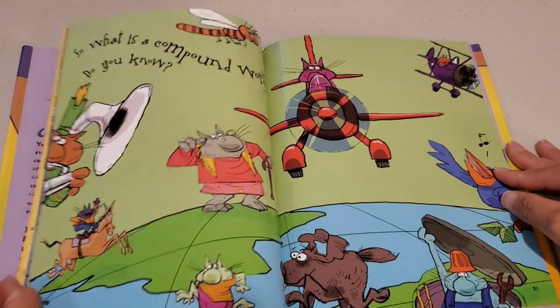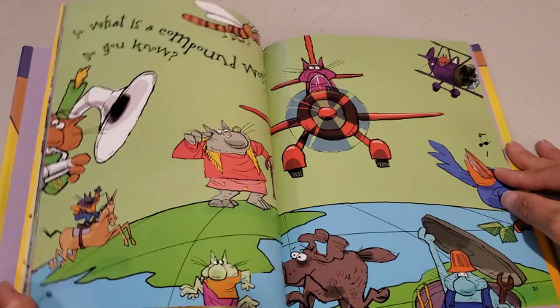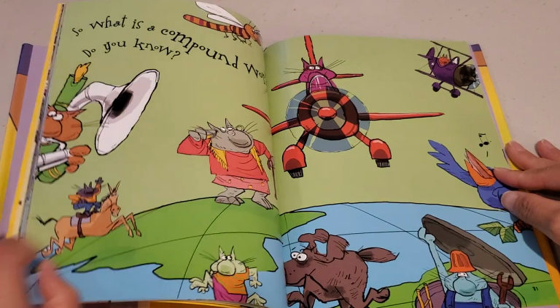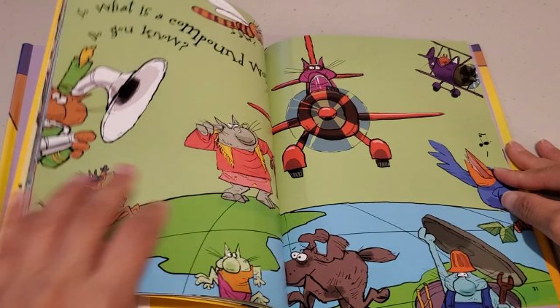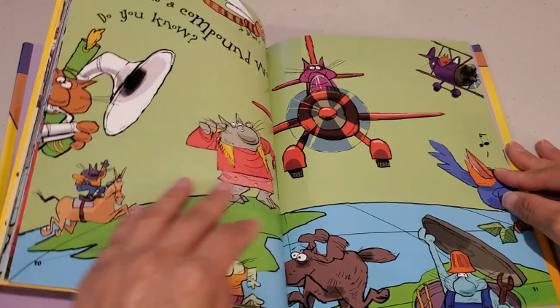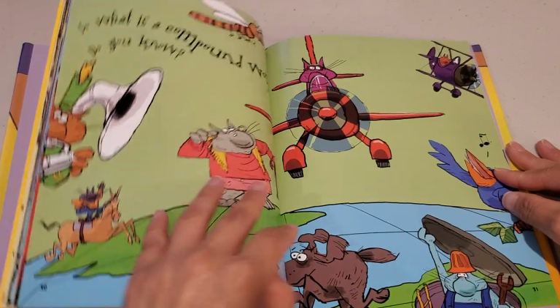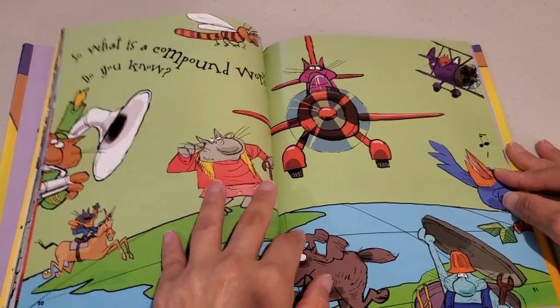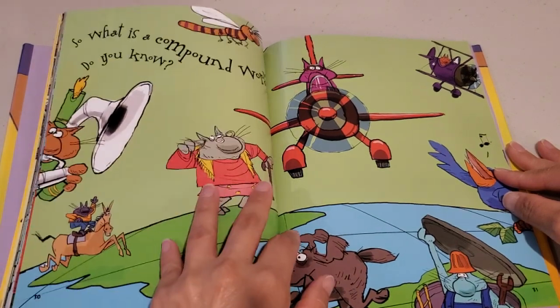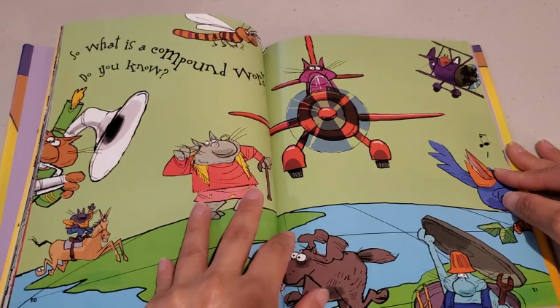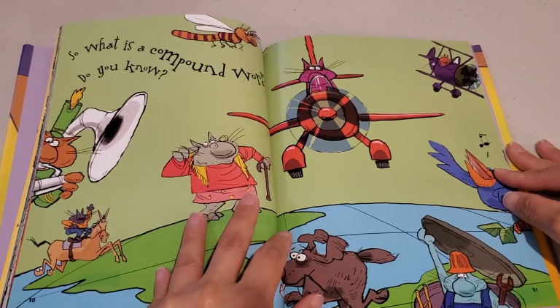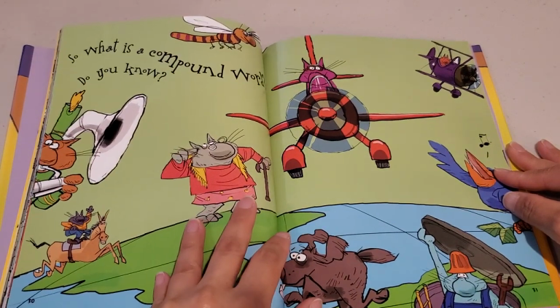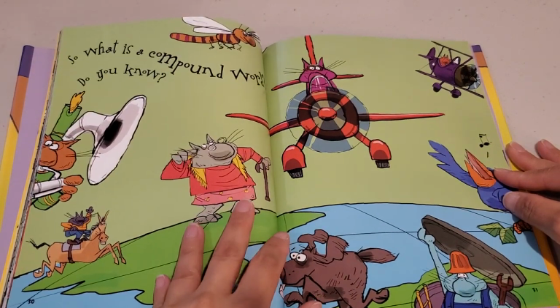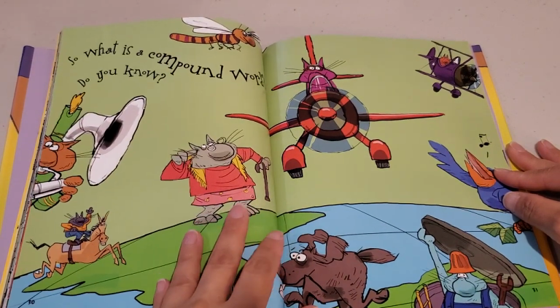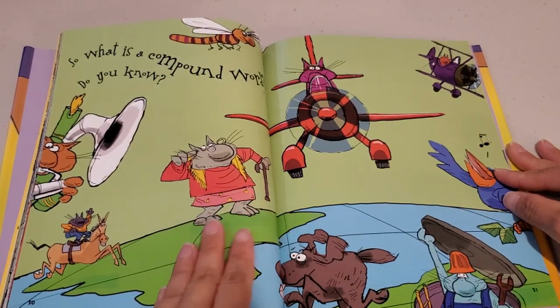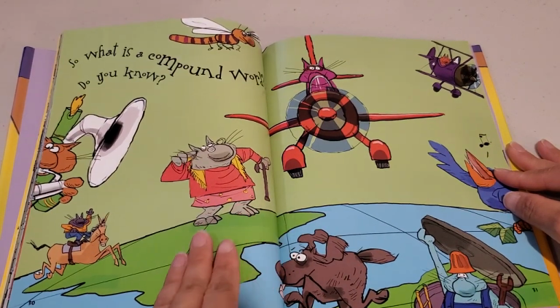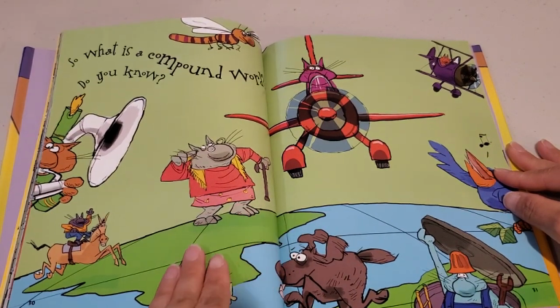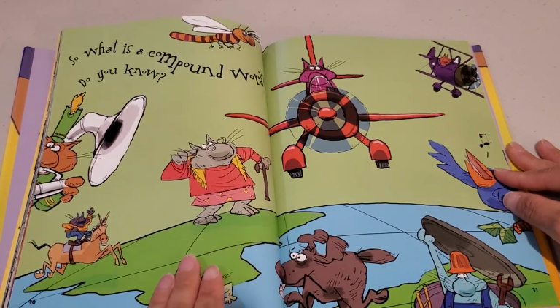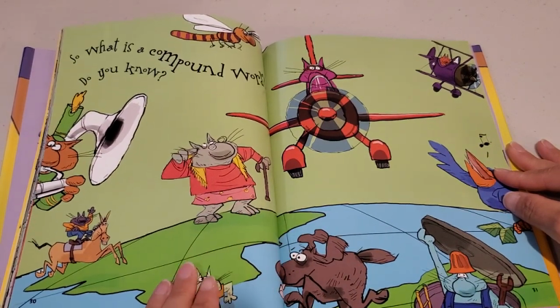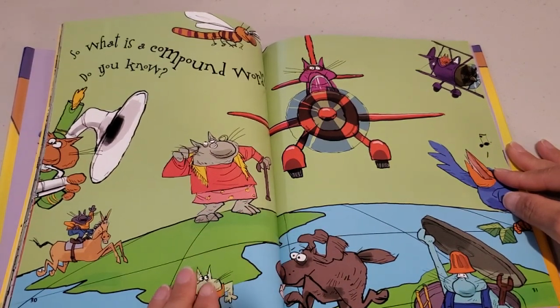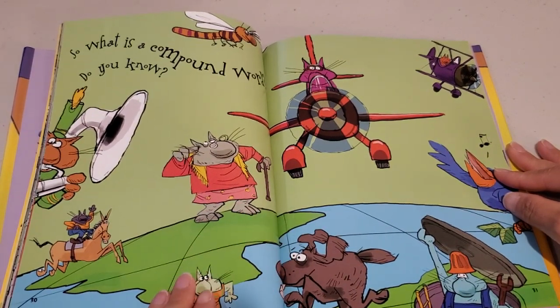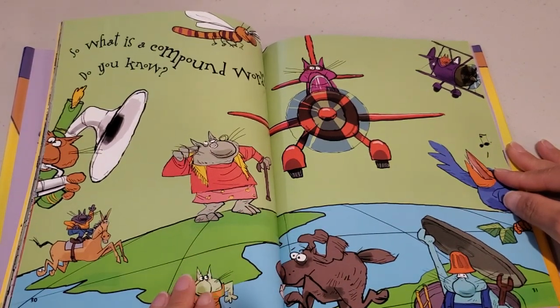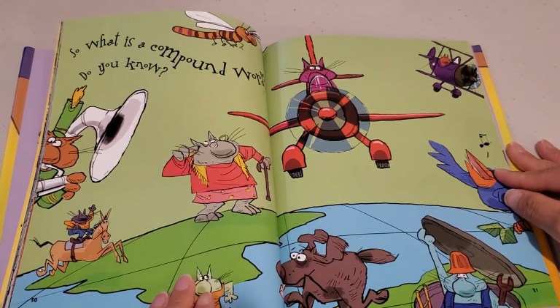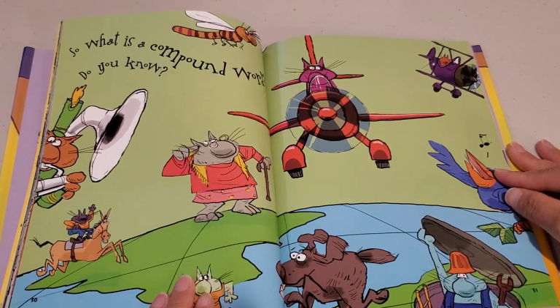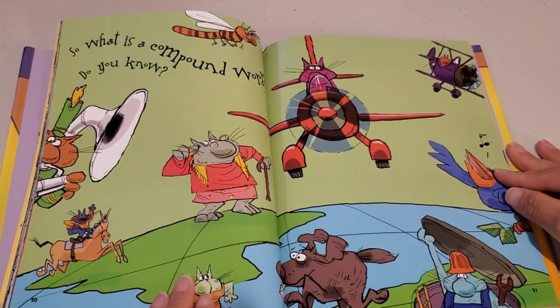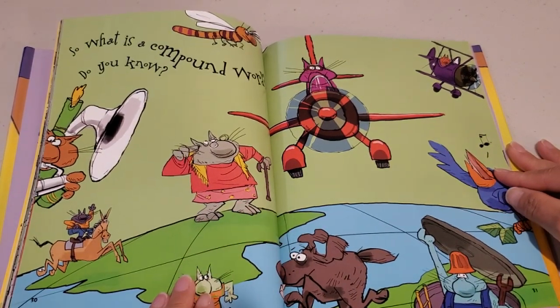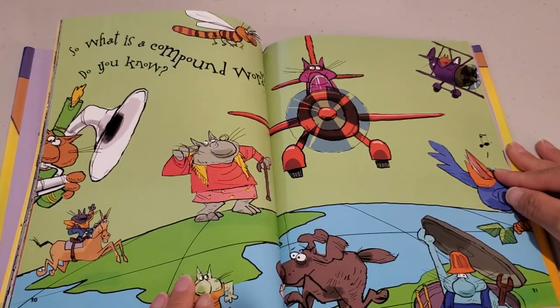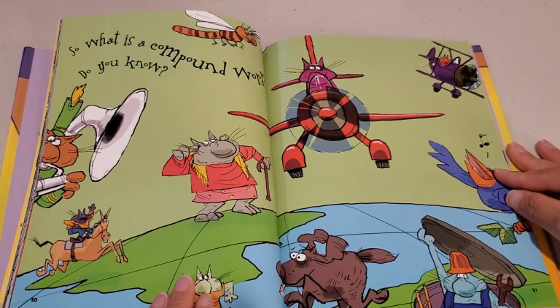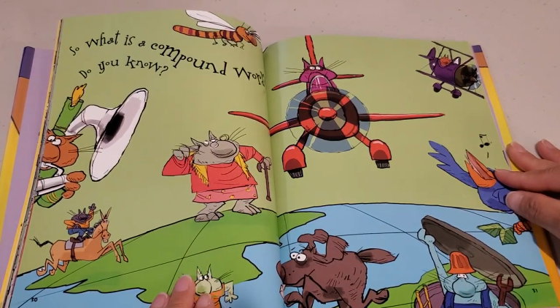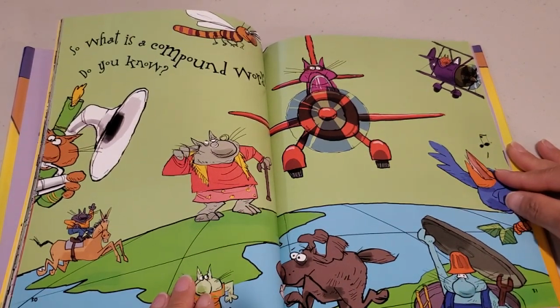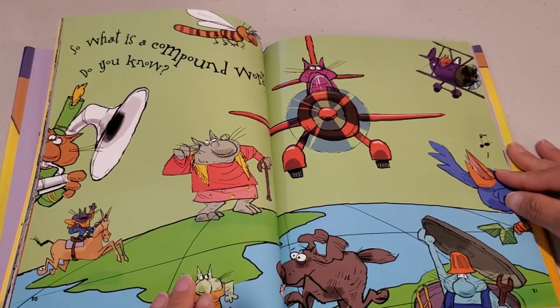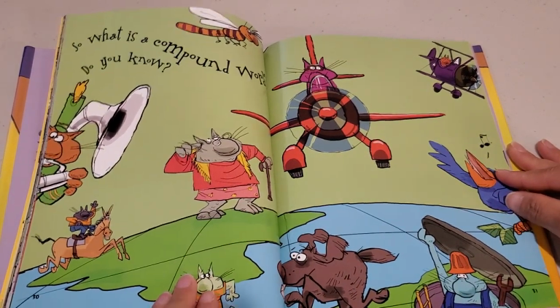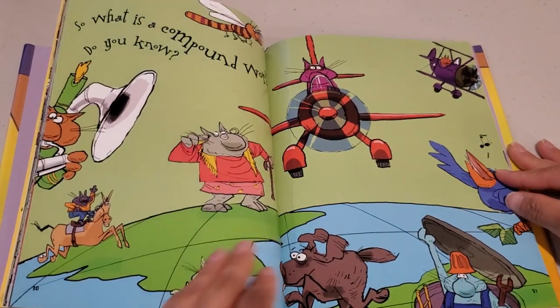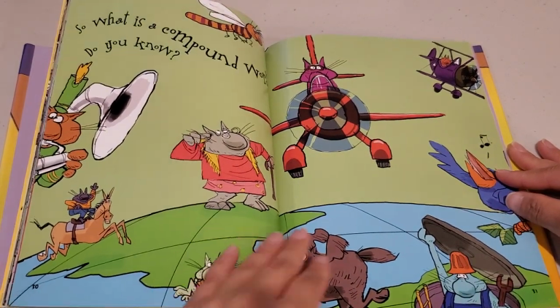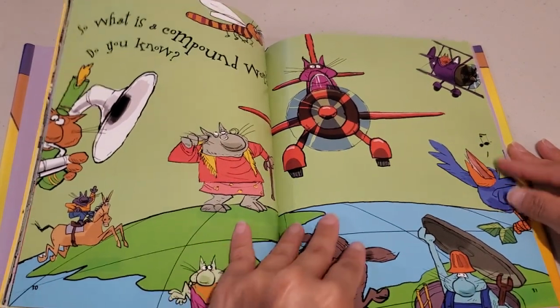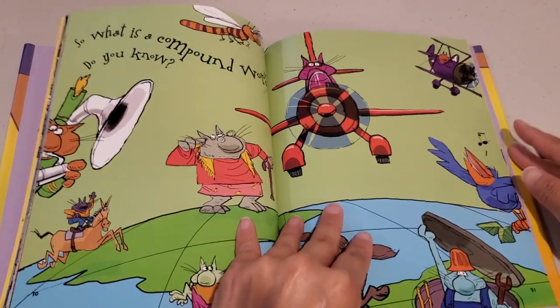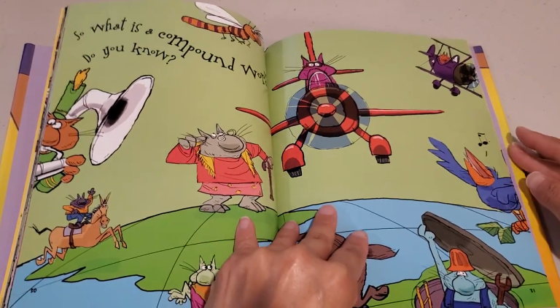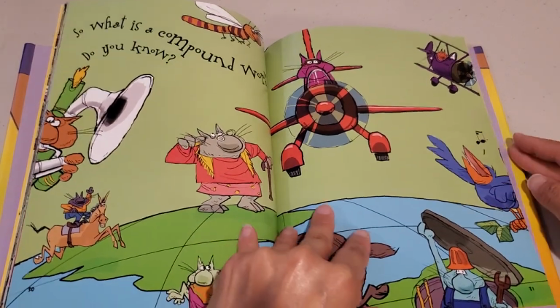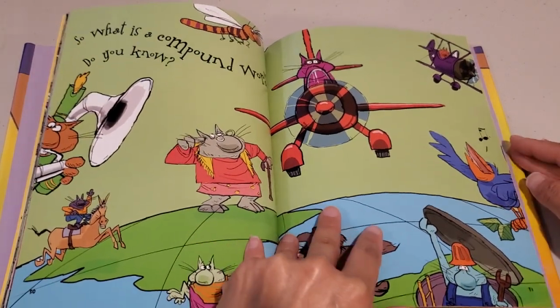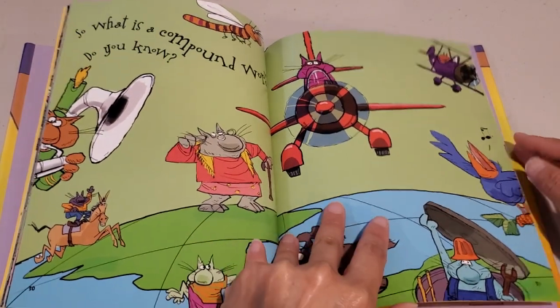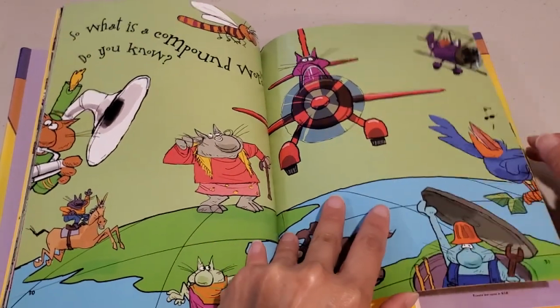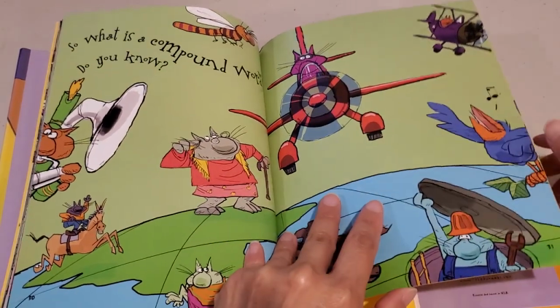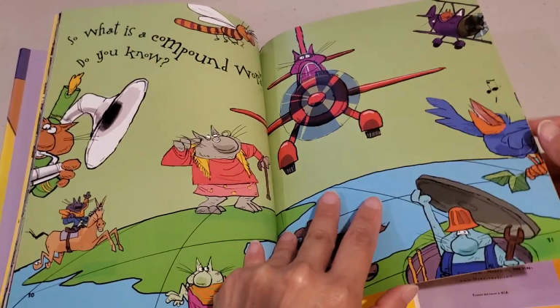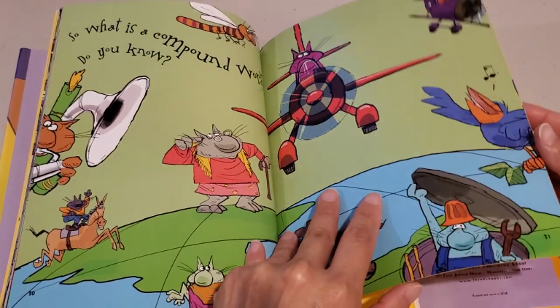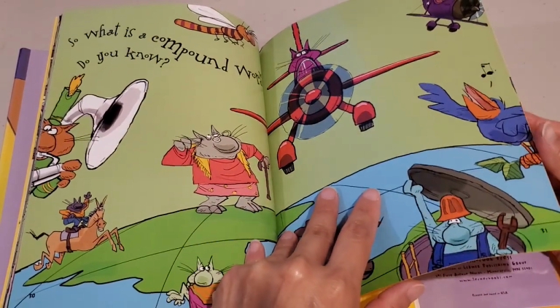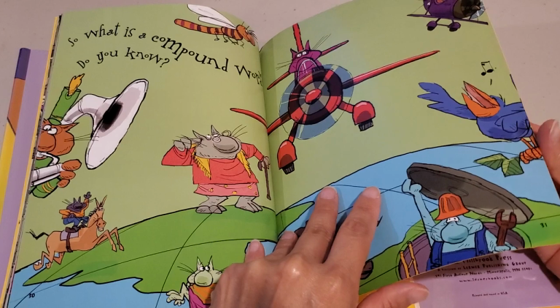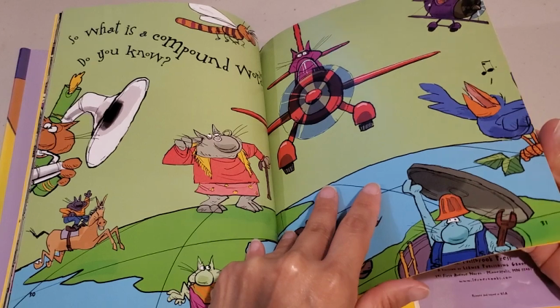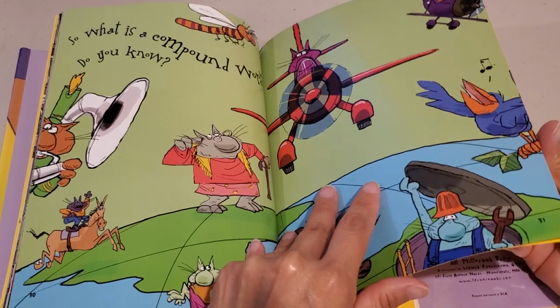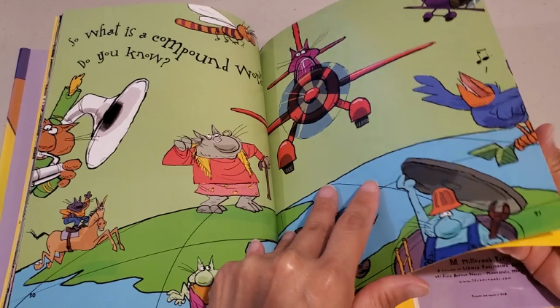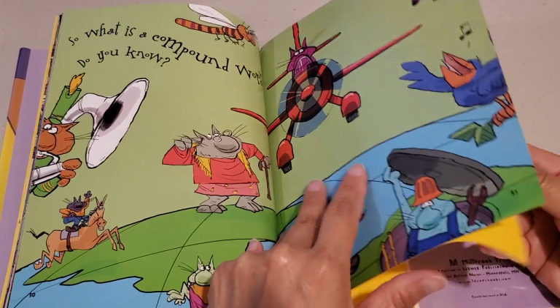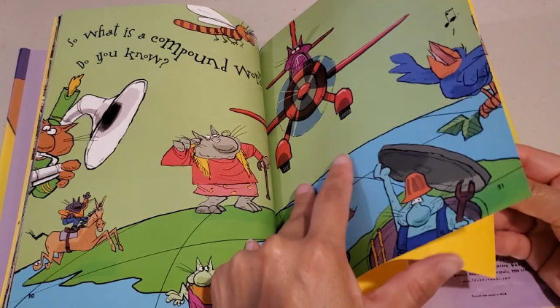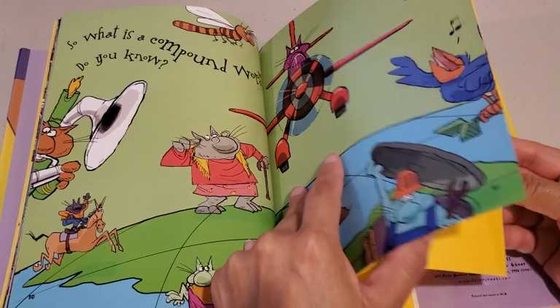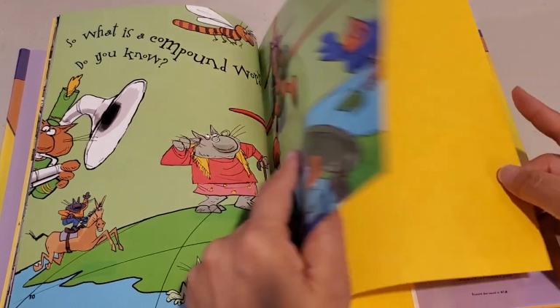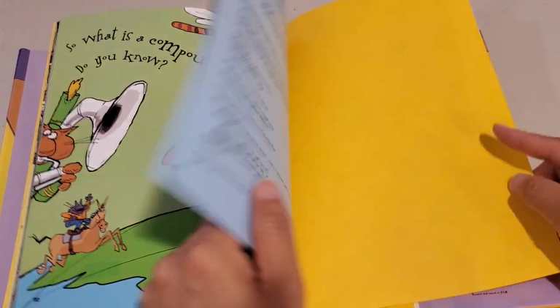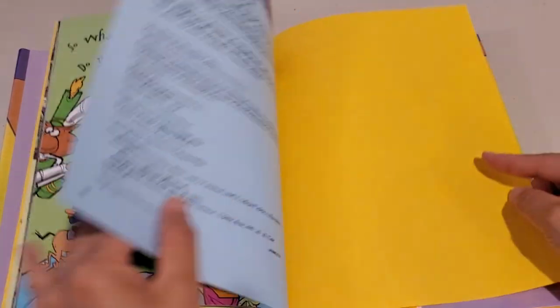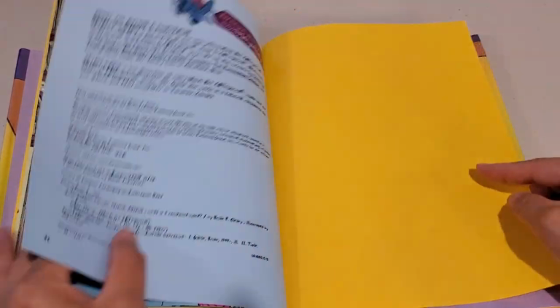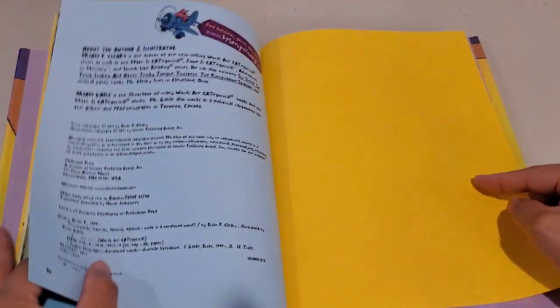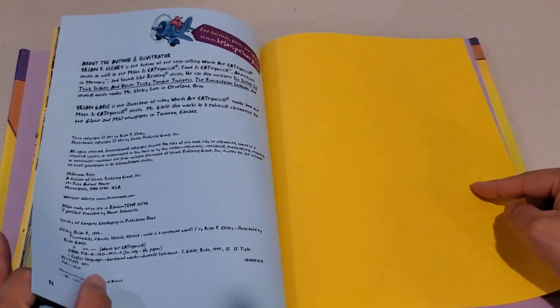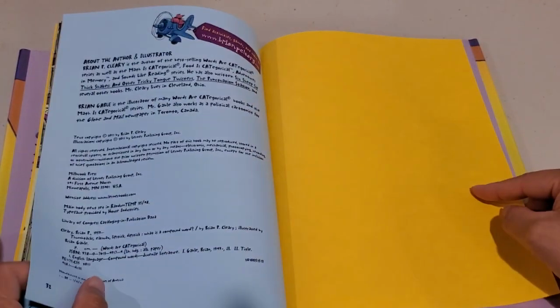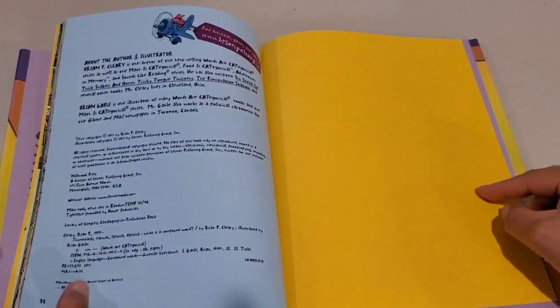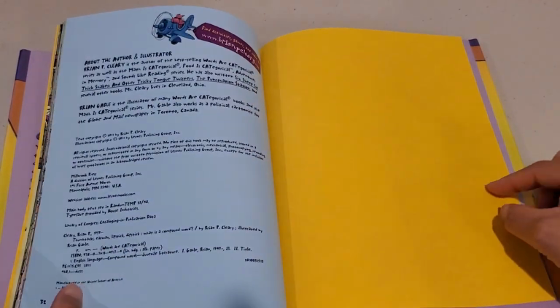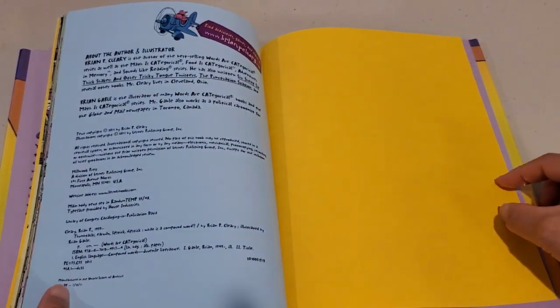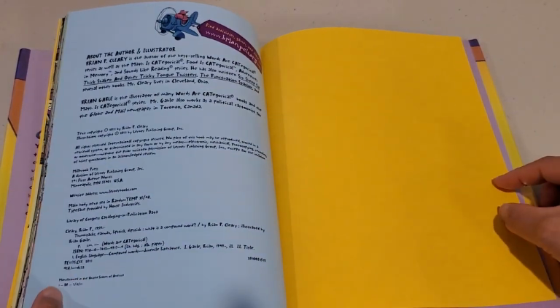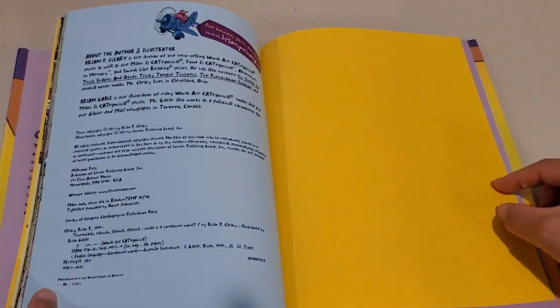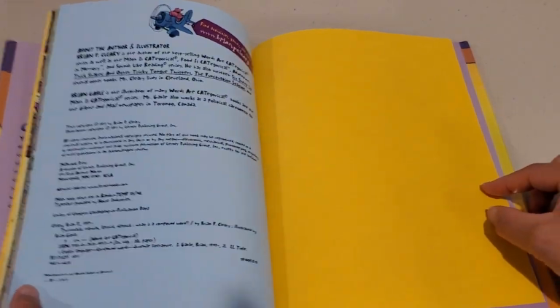So, what is a compound word? Do you know? The end.